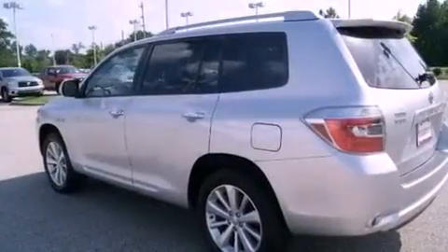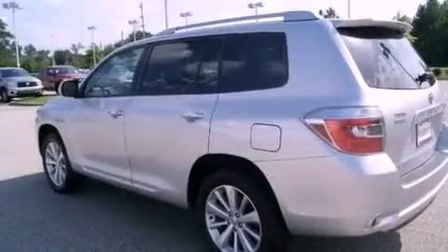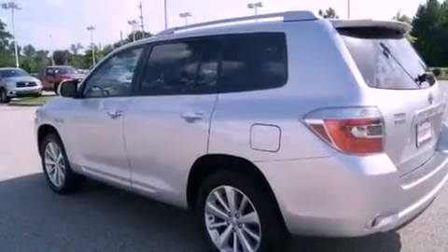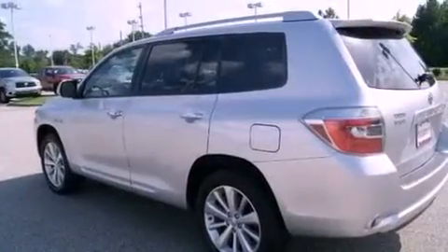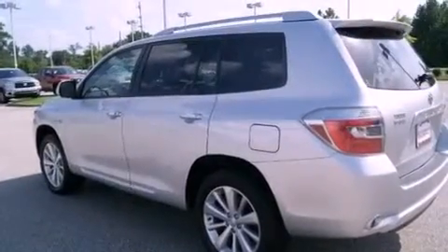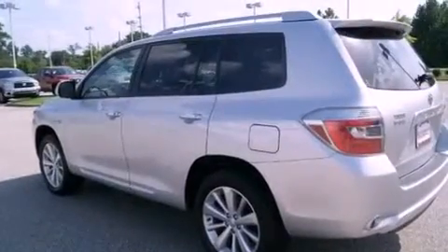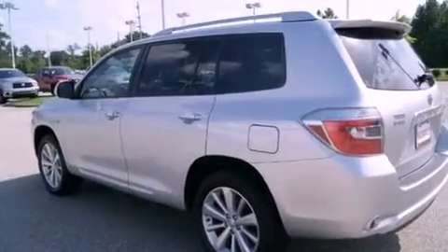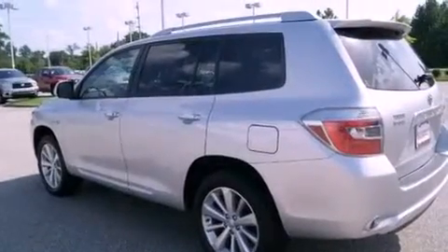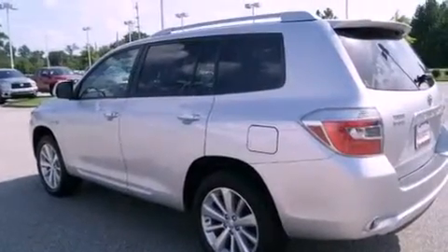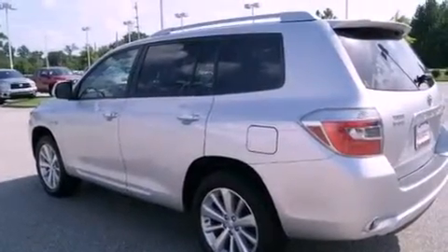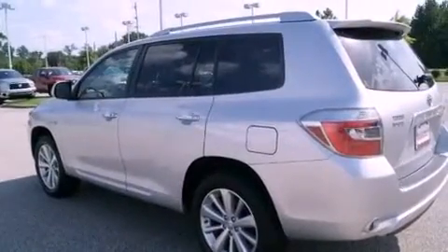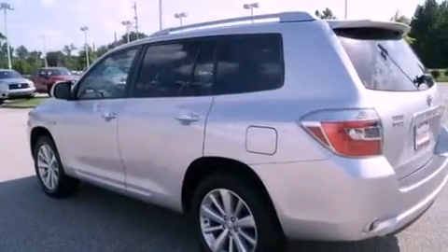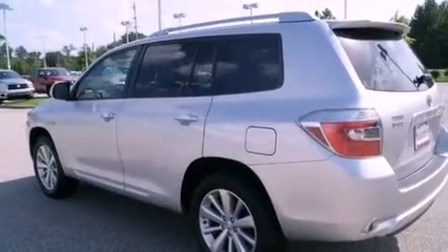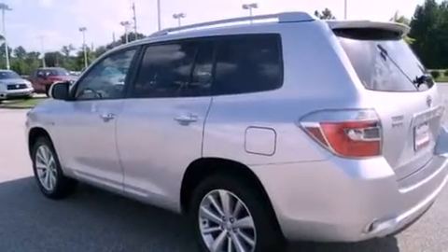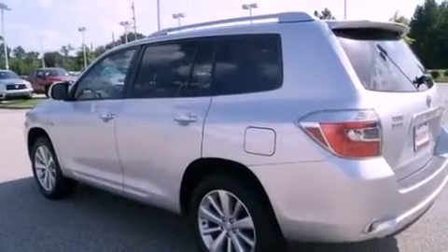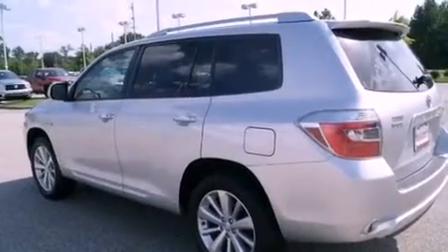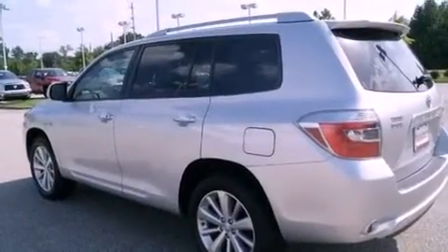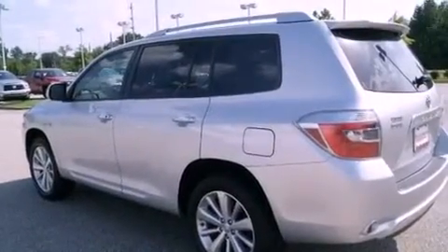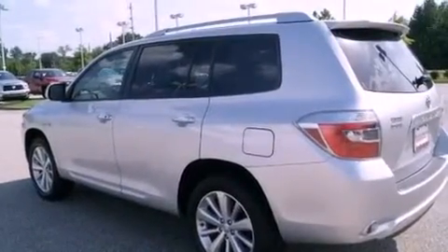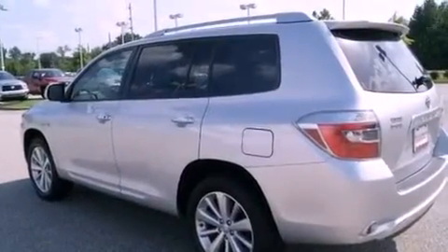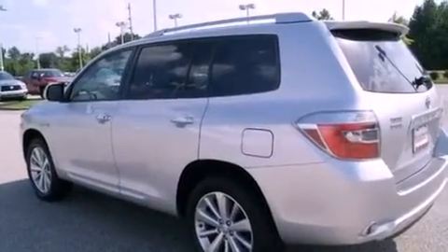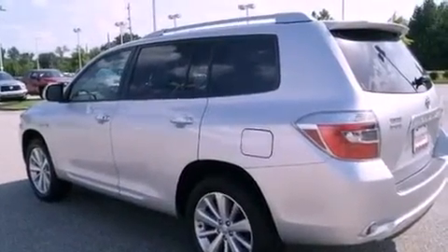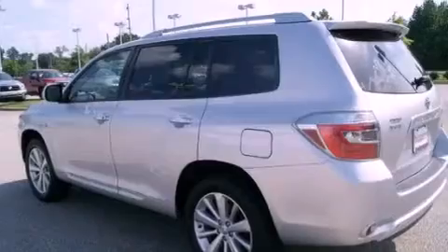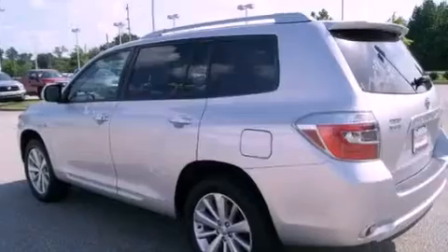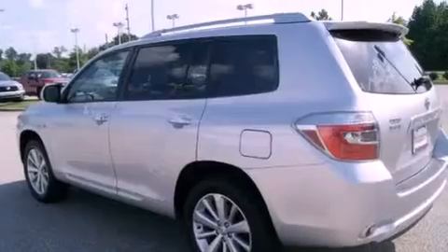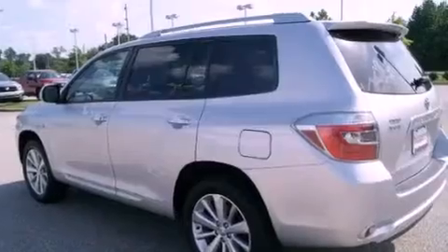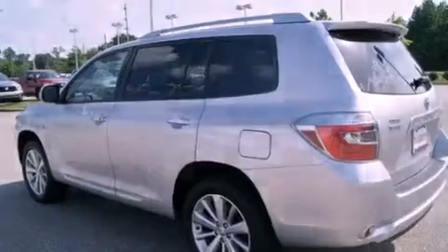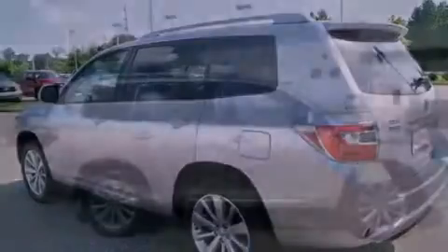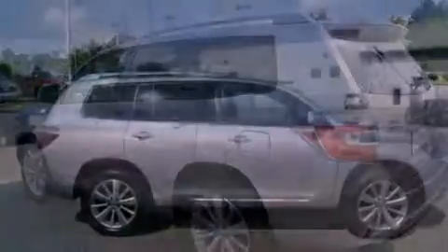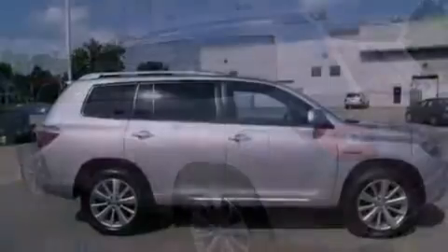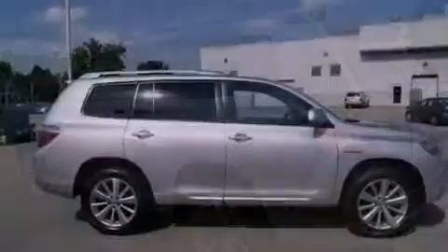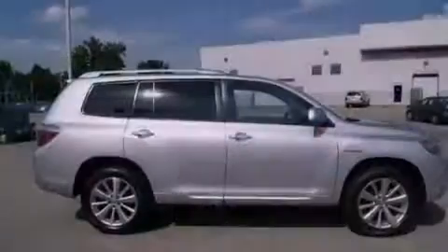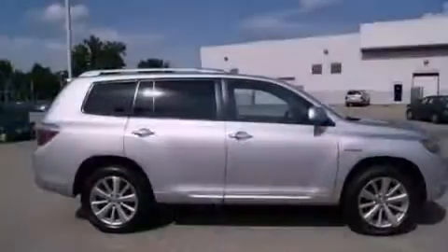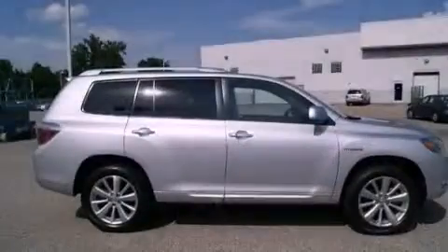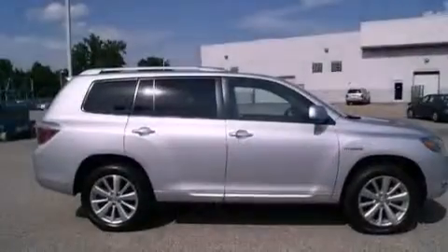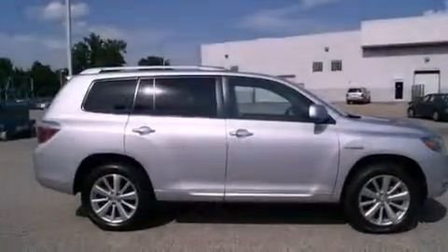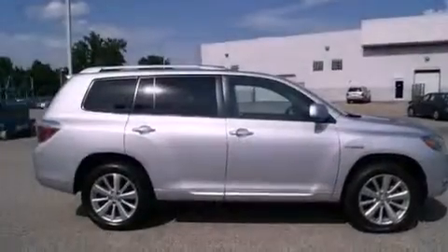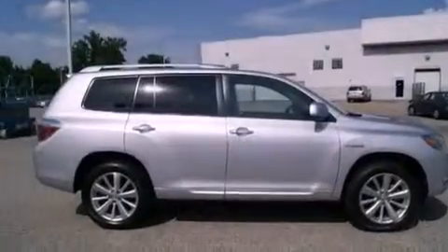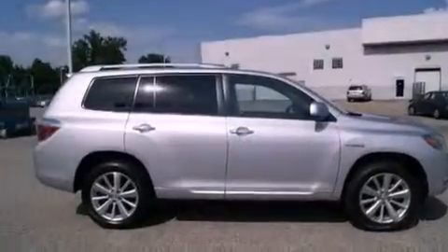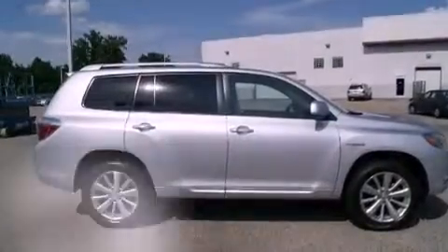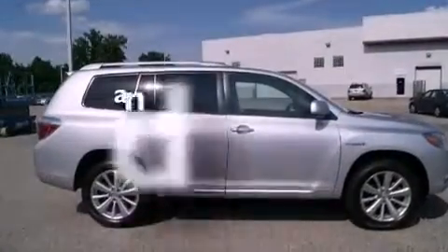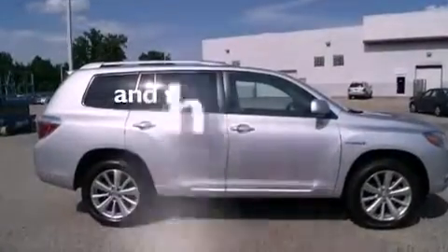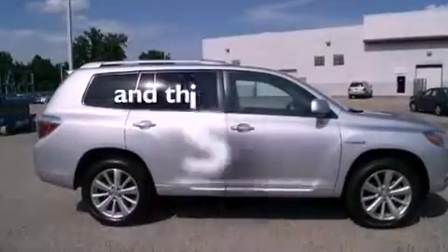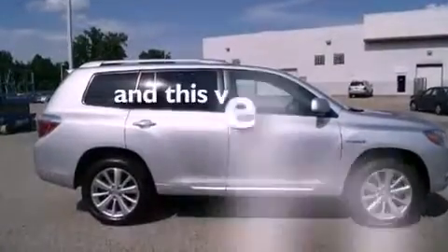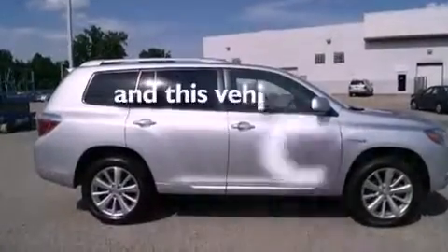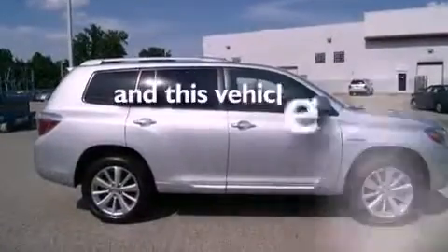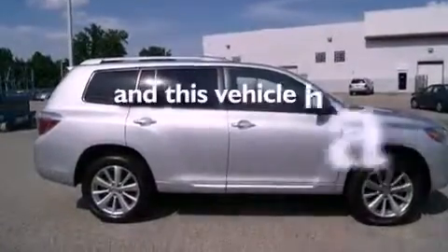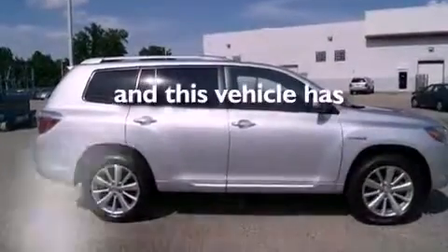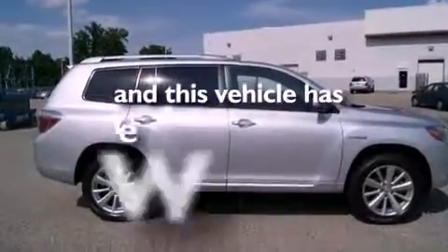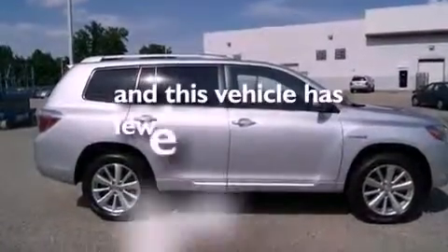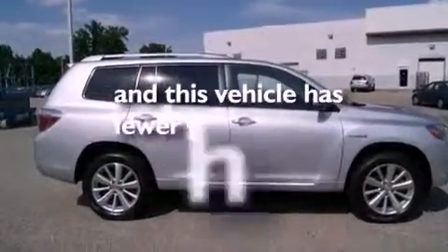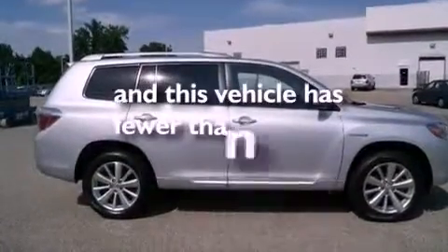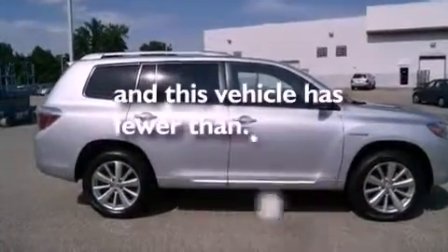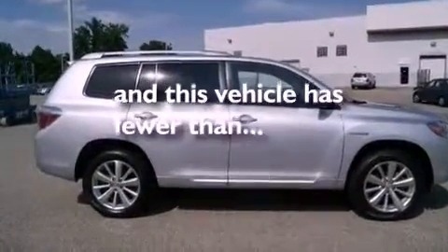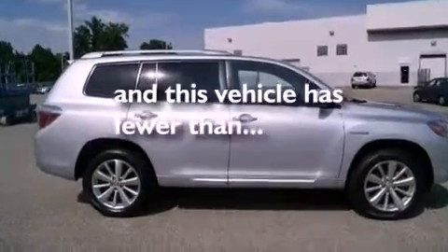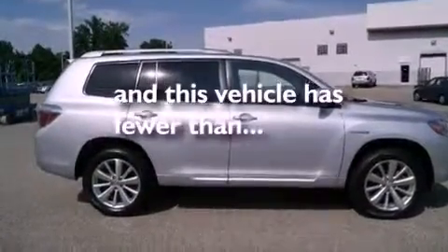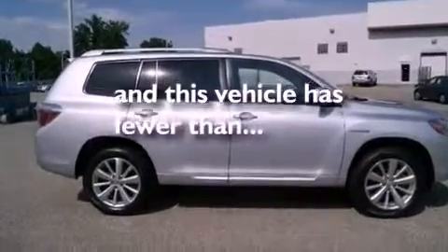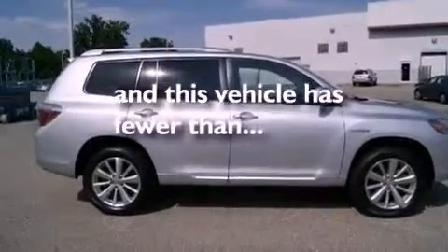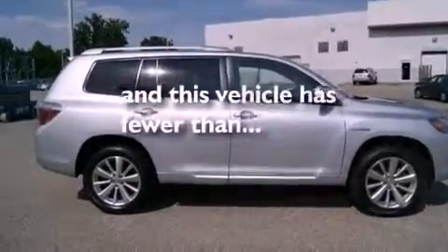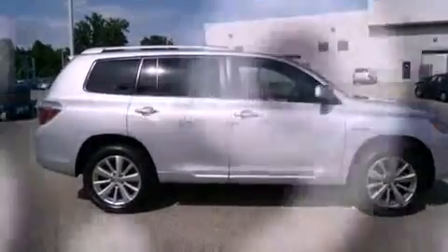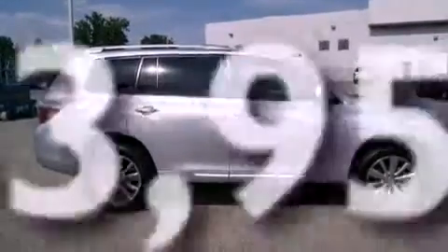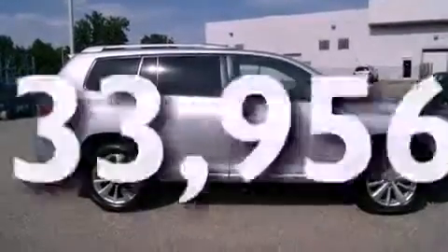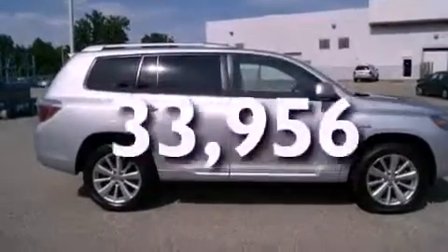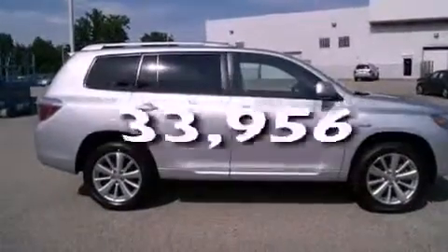Additional features include a rear spoiler, a low tire pressure indicator, cruise control, and this vehicle has fewer than 34,000 miles on the odometer.